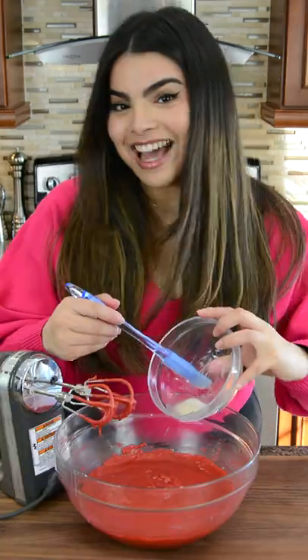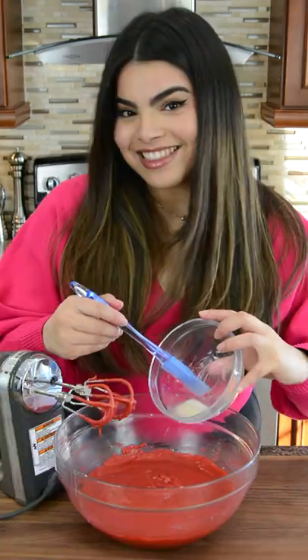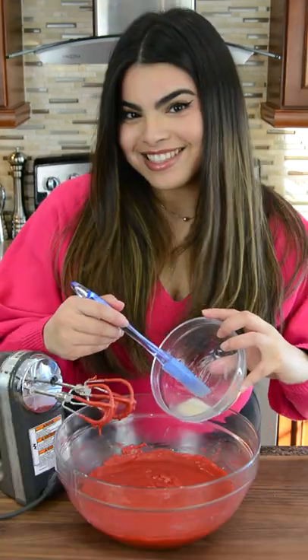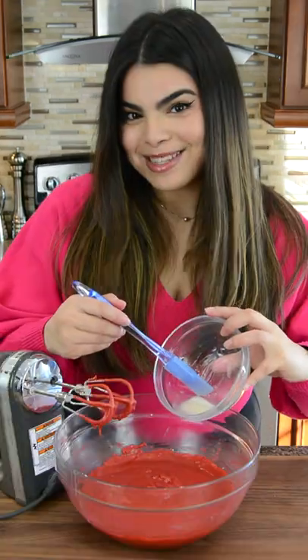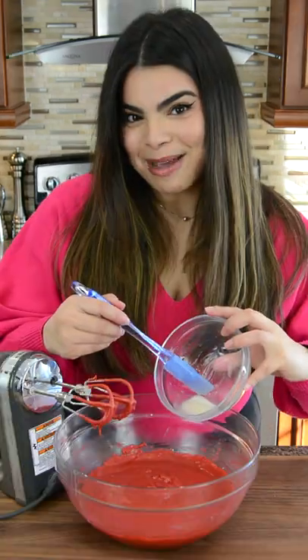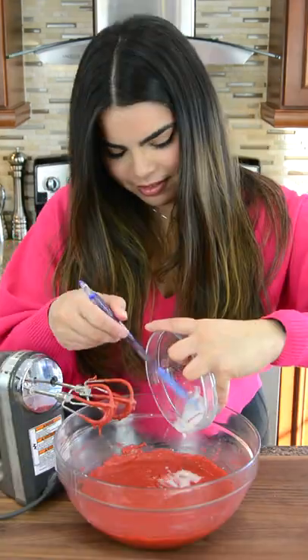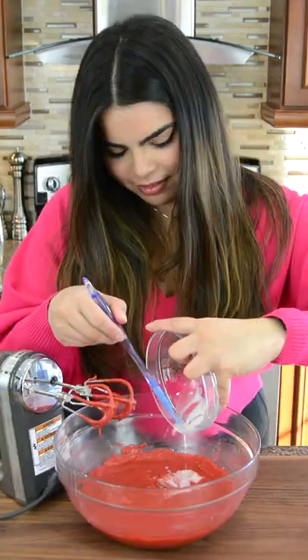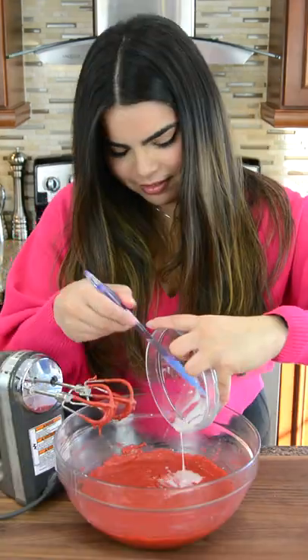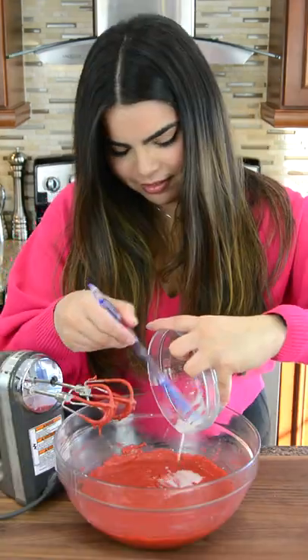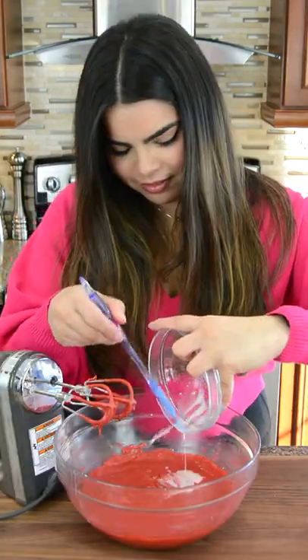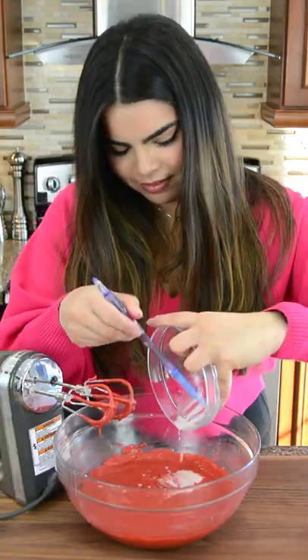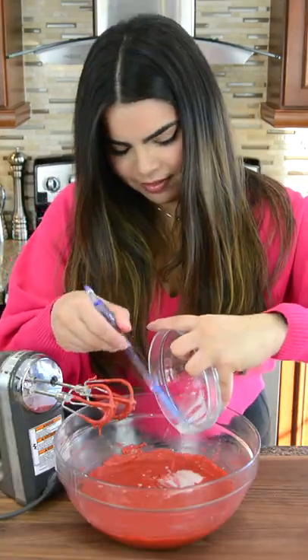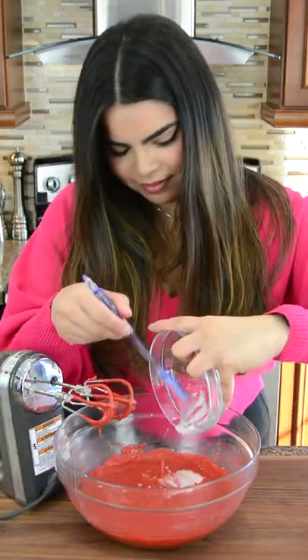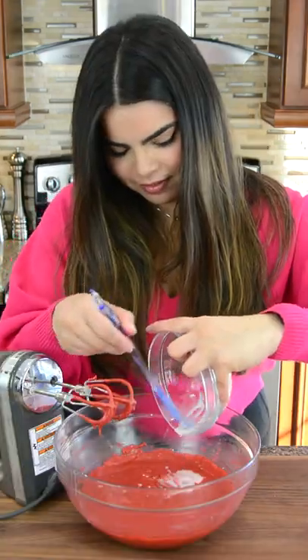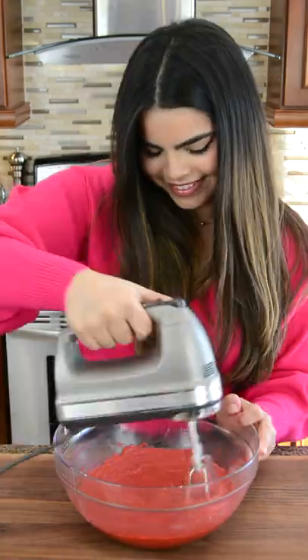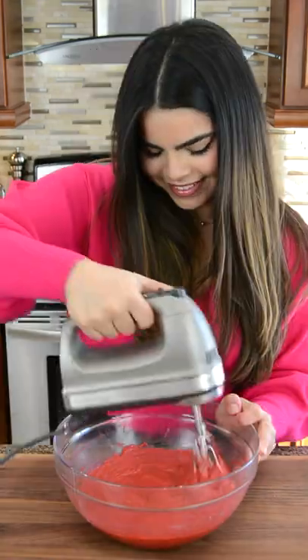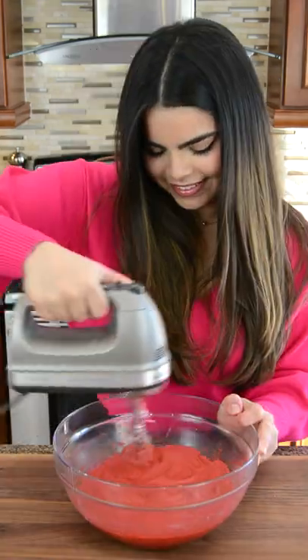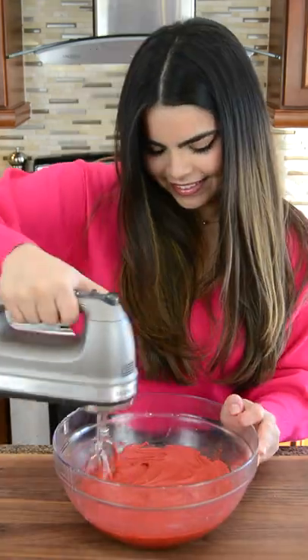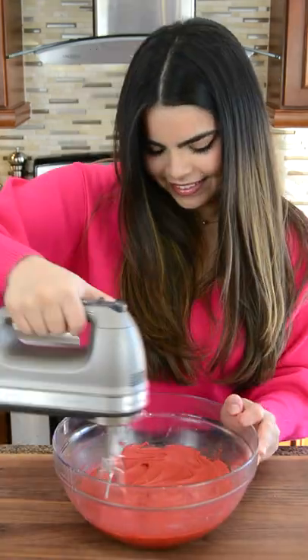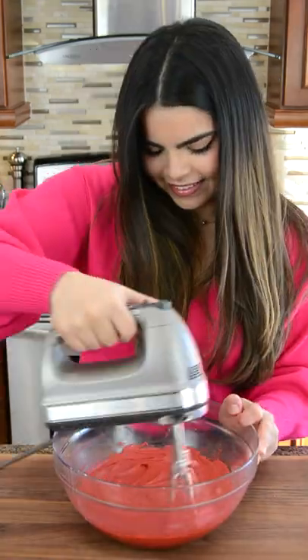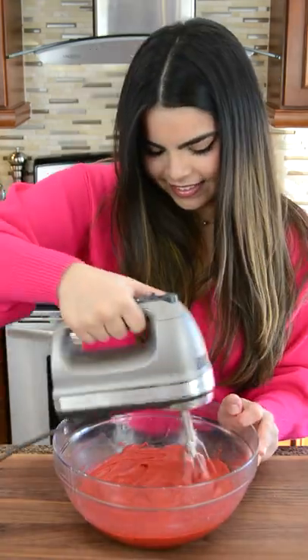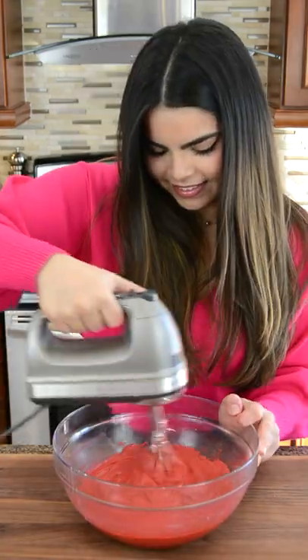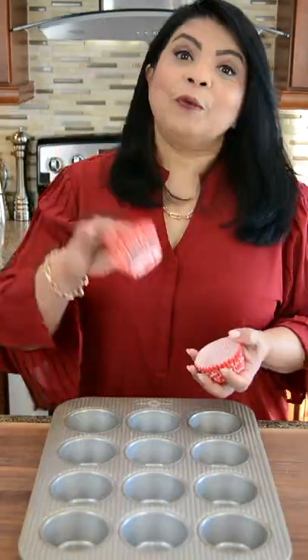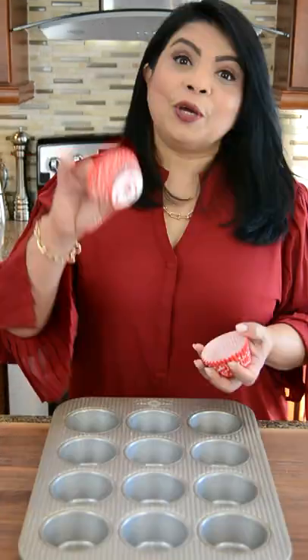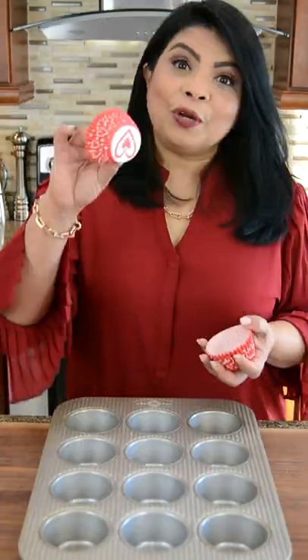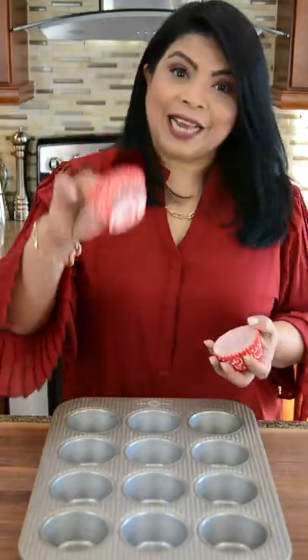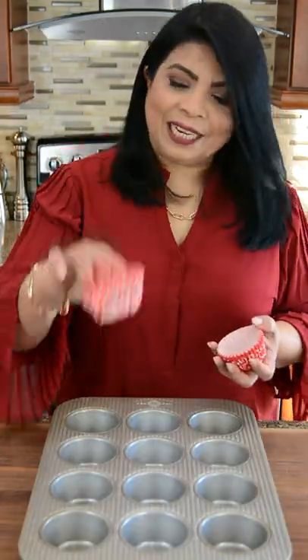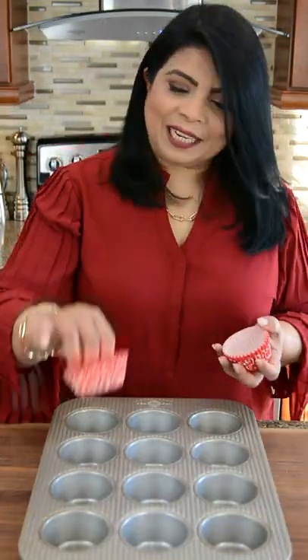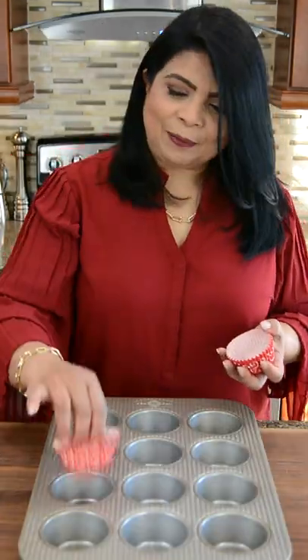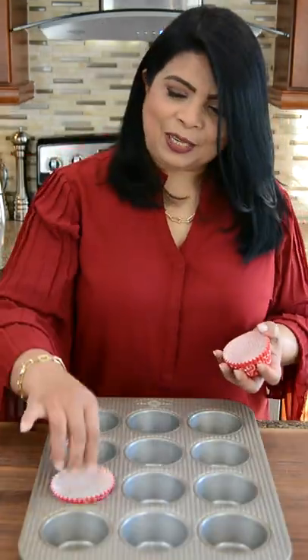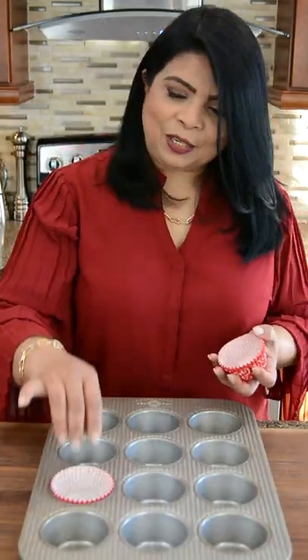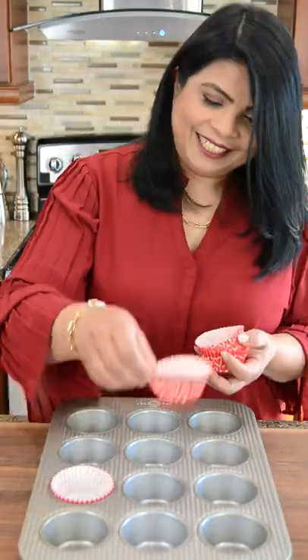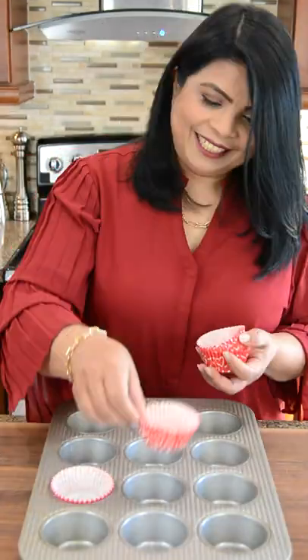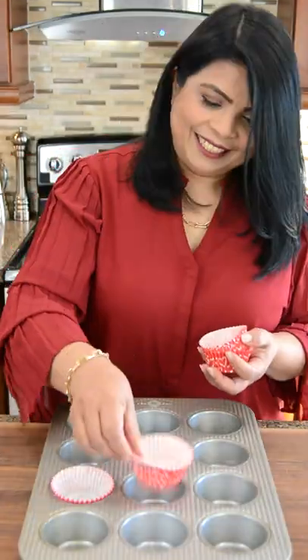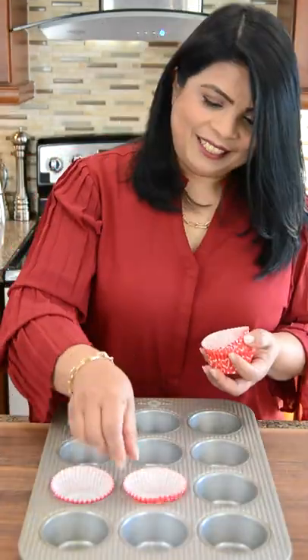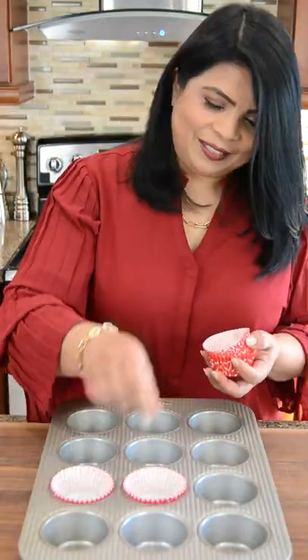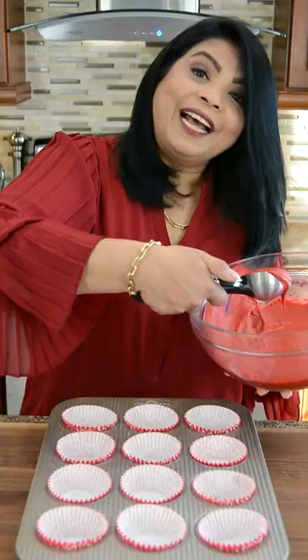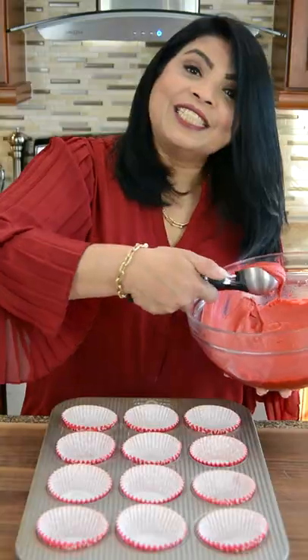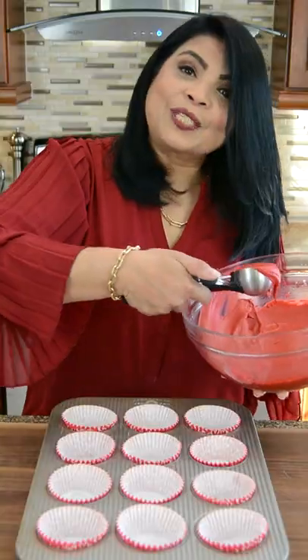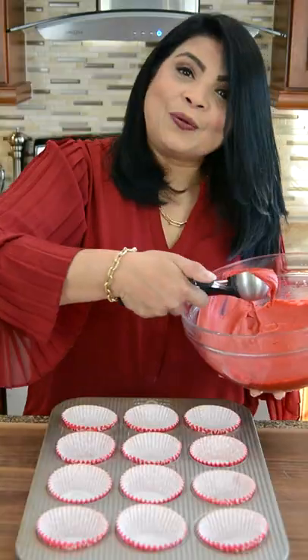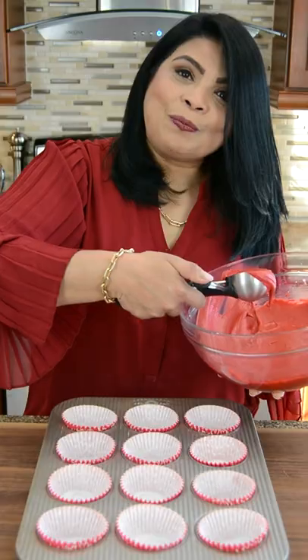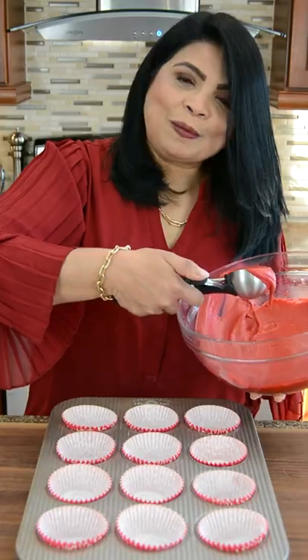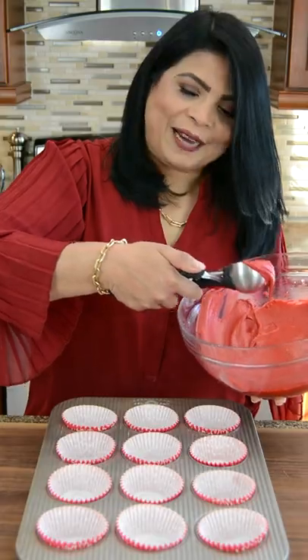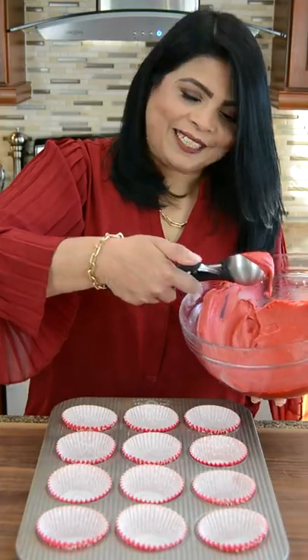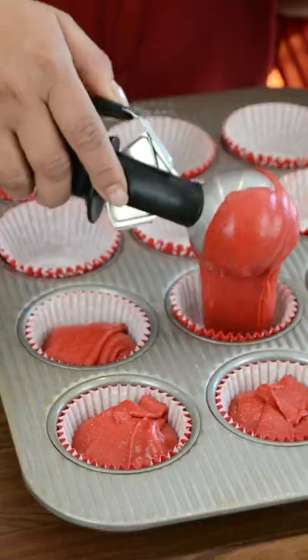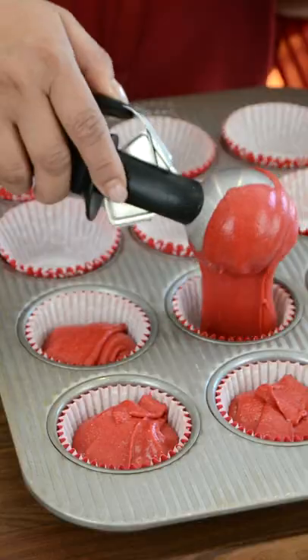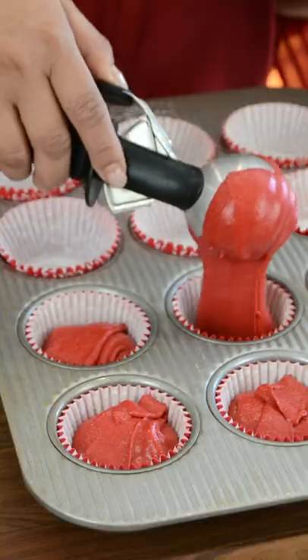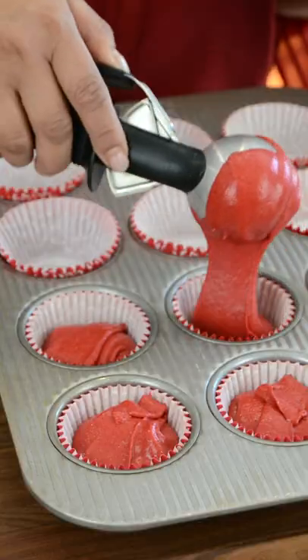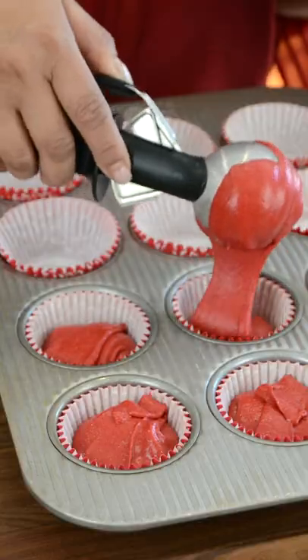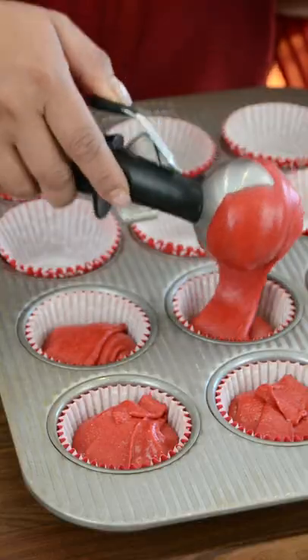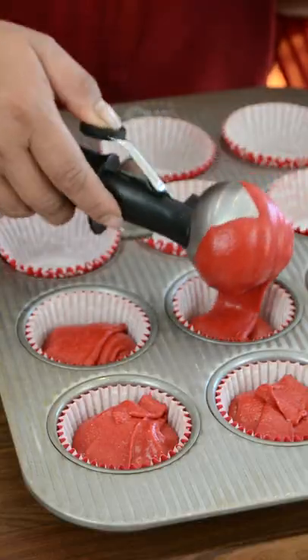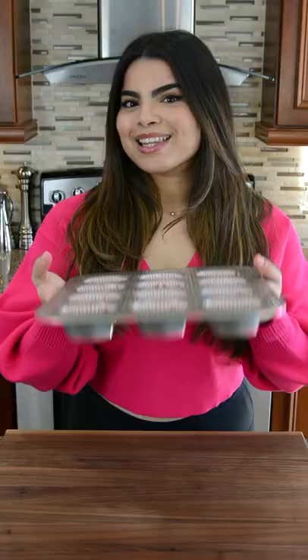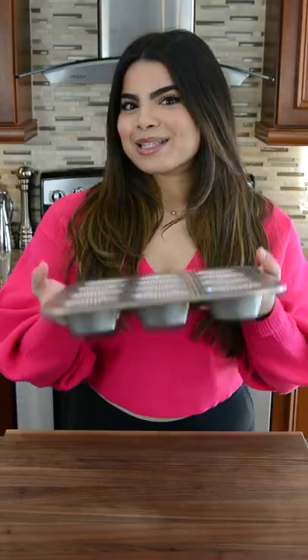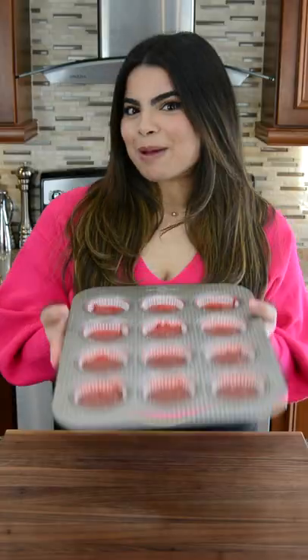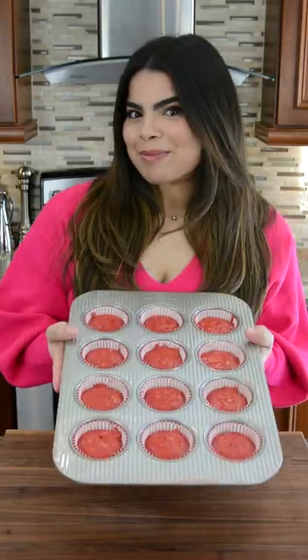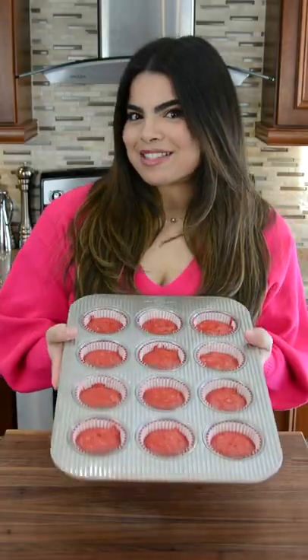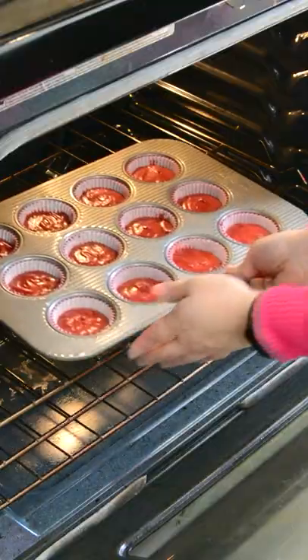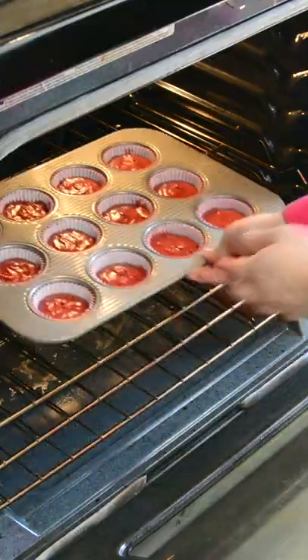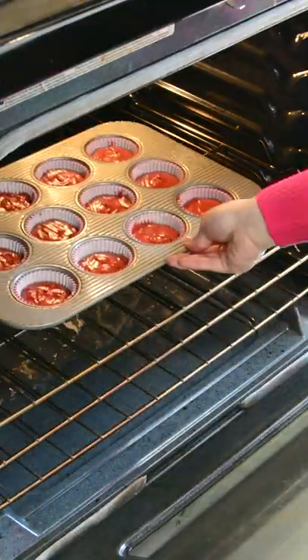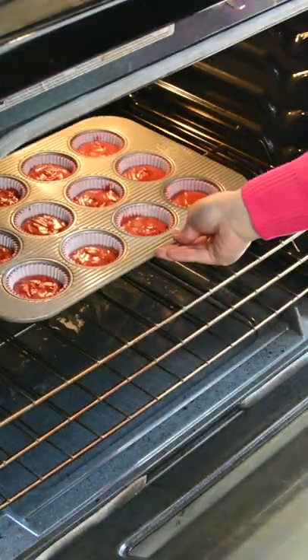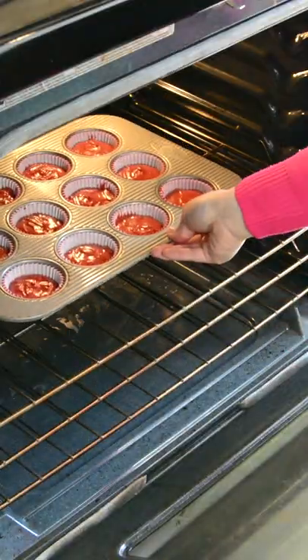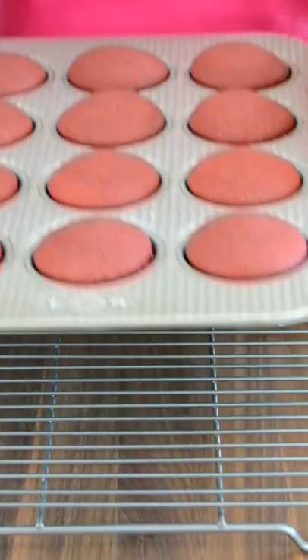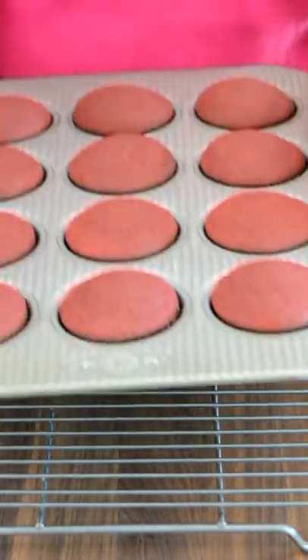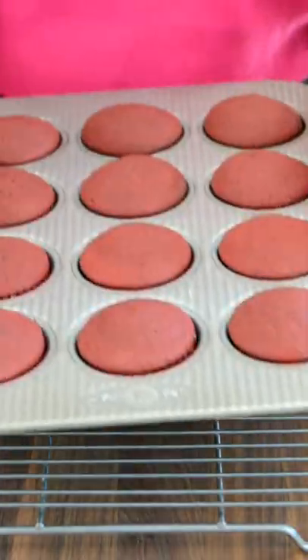Add this to the batter to get that incredibly fluffy cupcake. We're going to line the cupcake tray and scoop in the batter. Let's pop these in the oven and bake them.